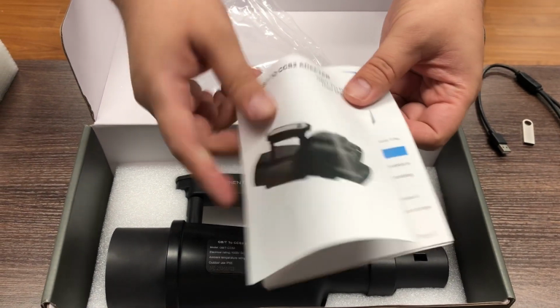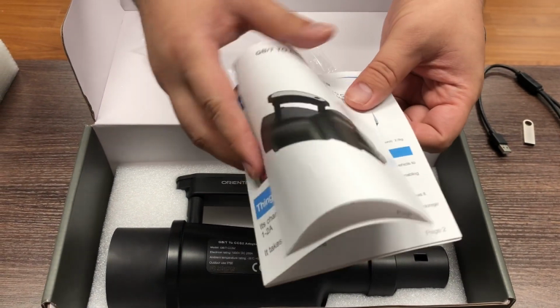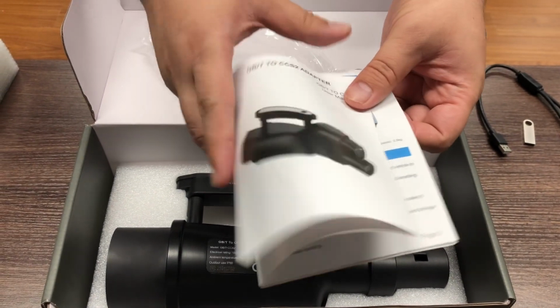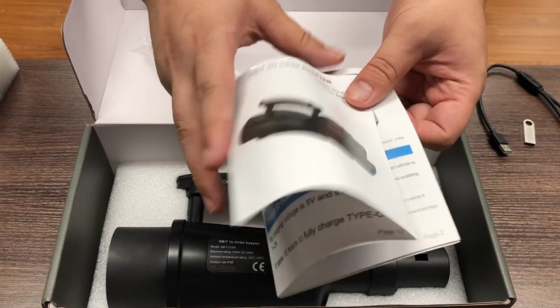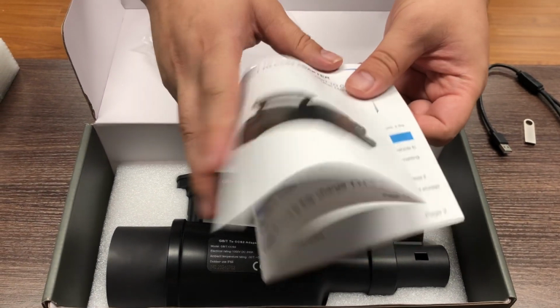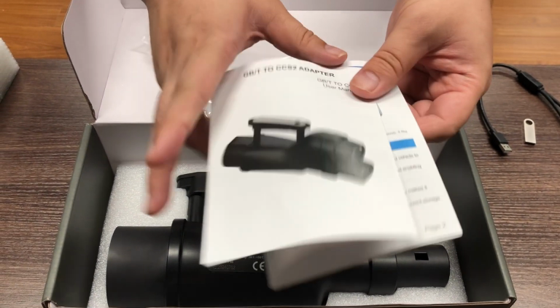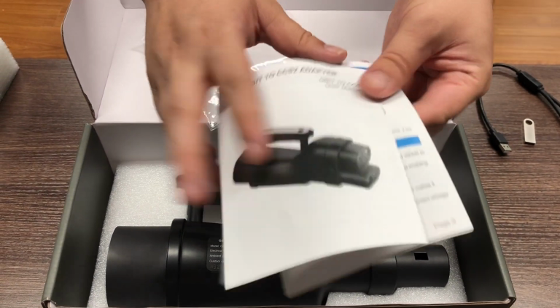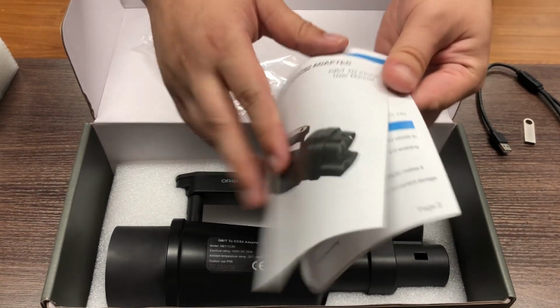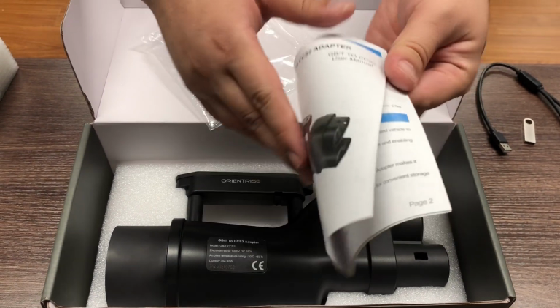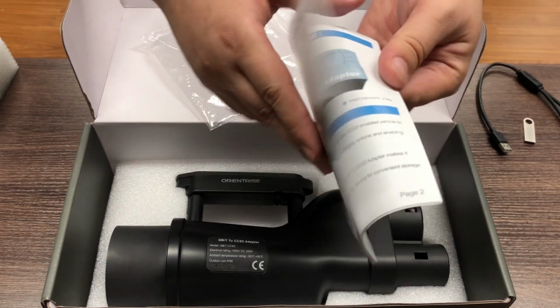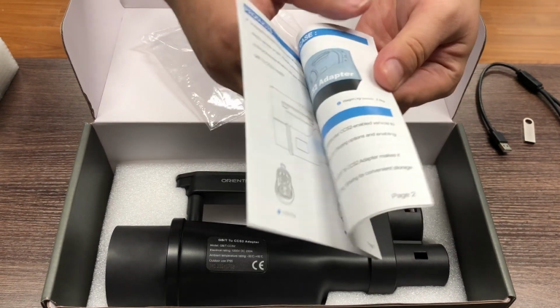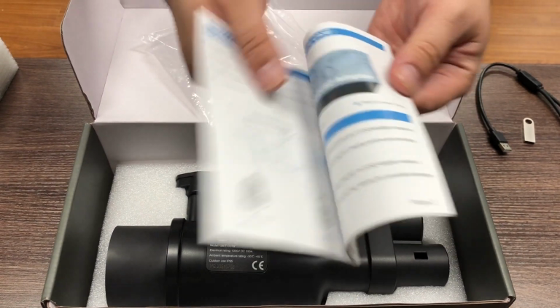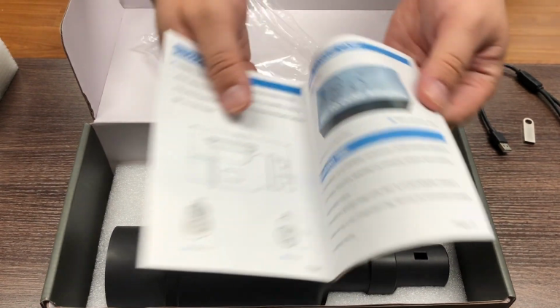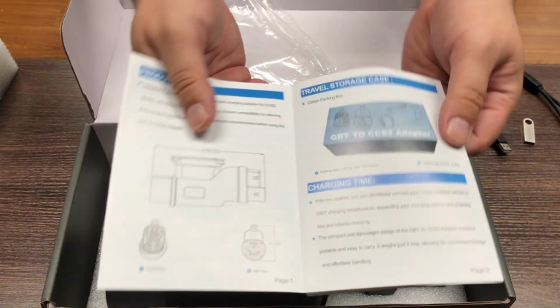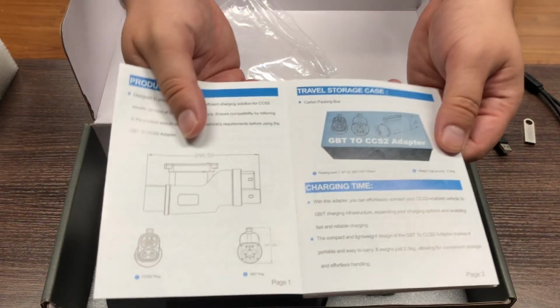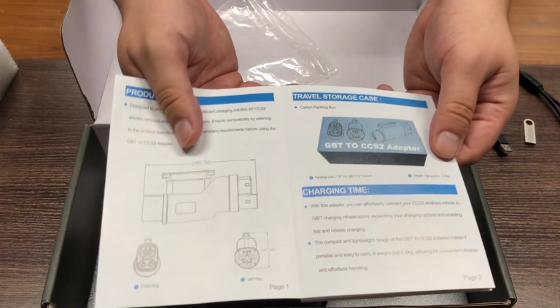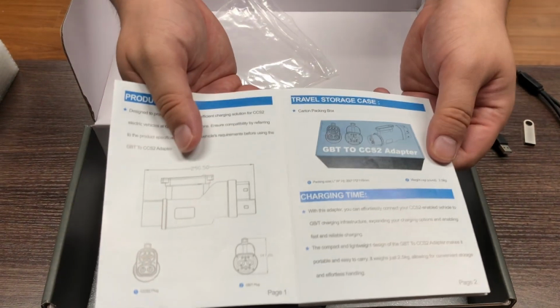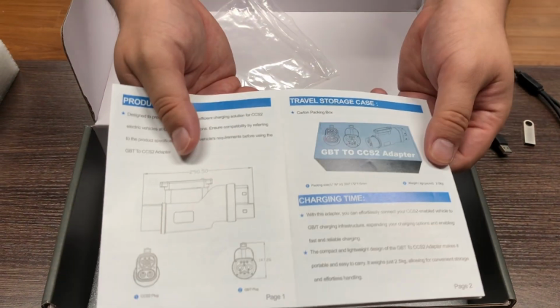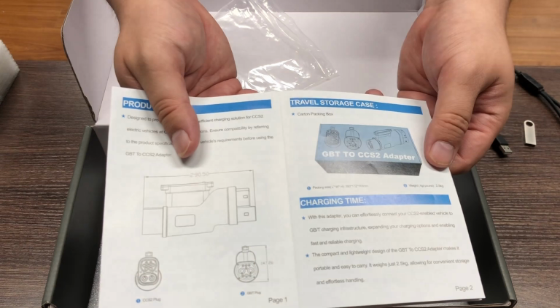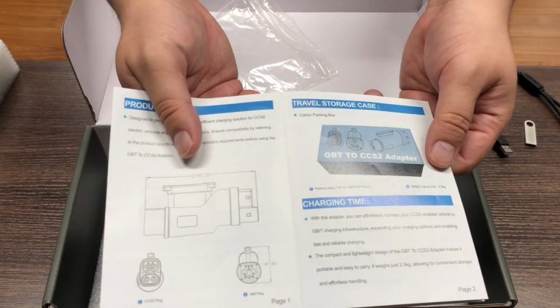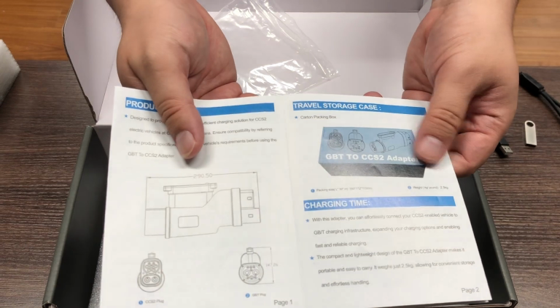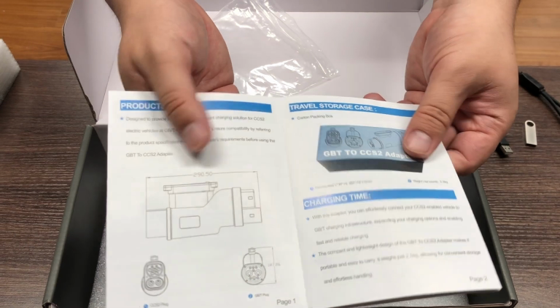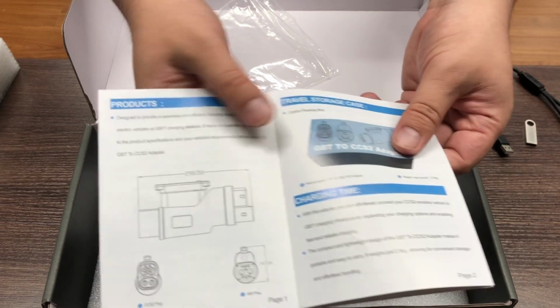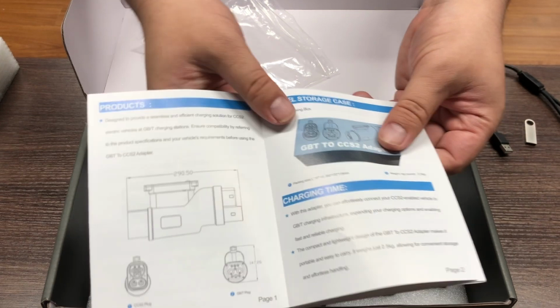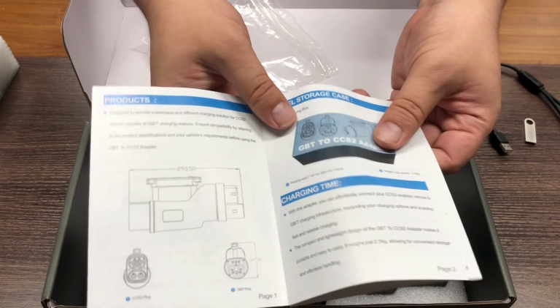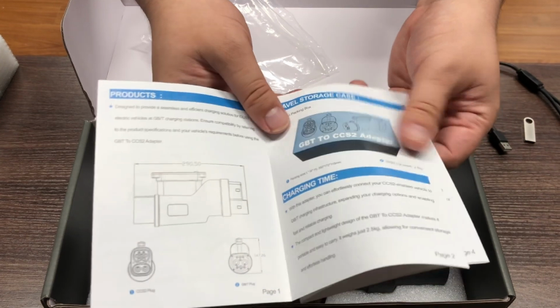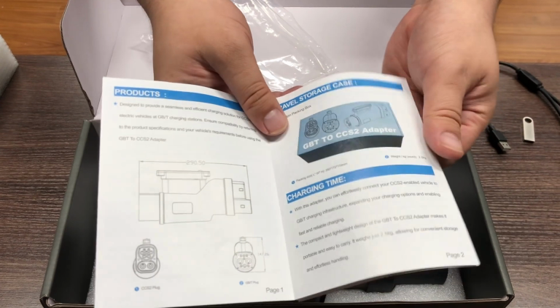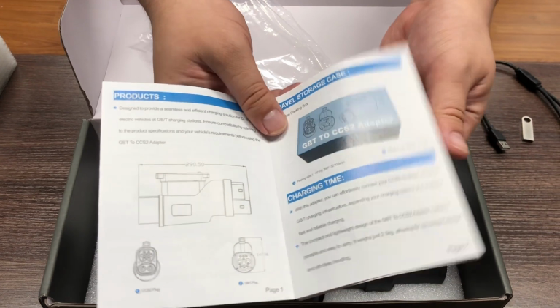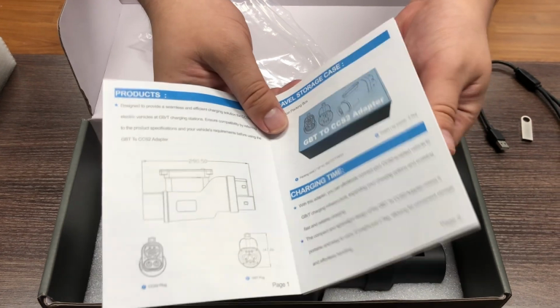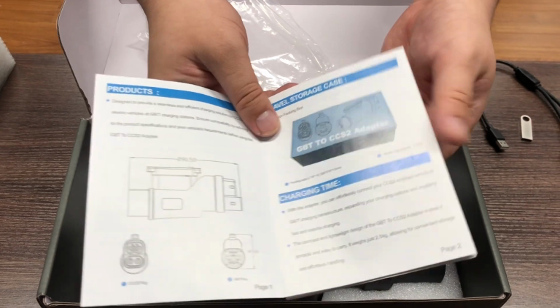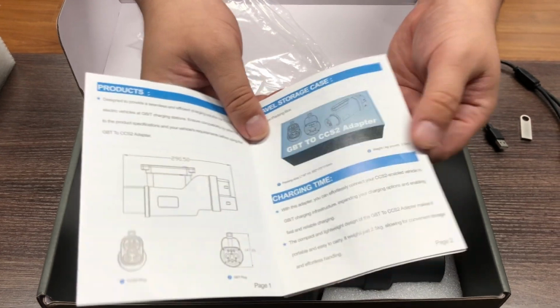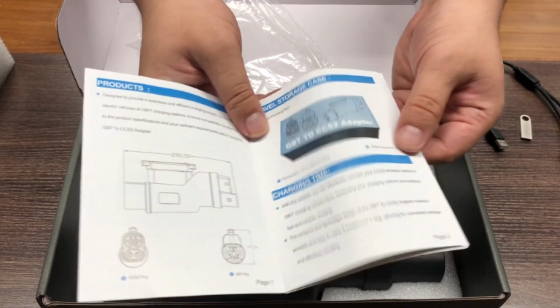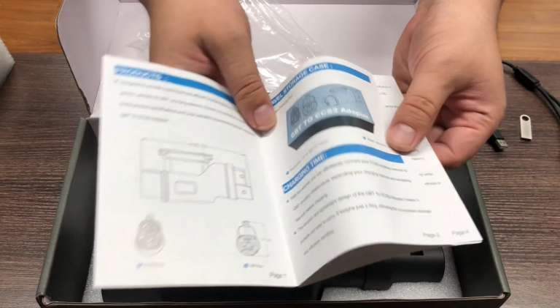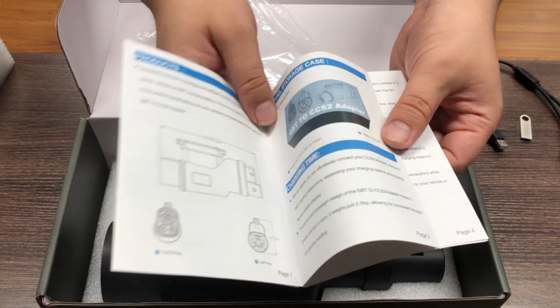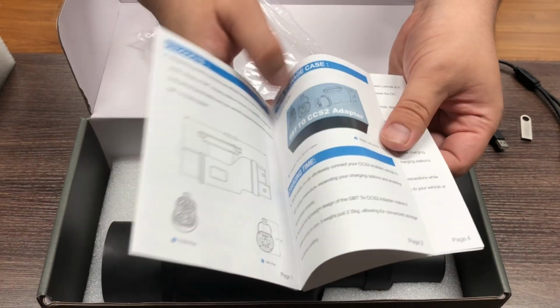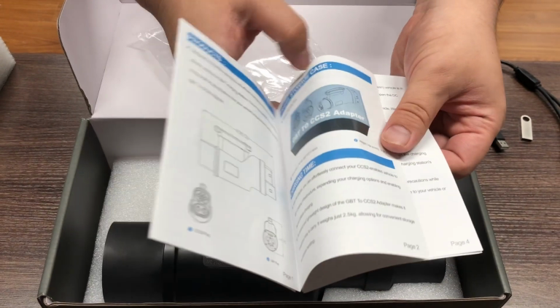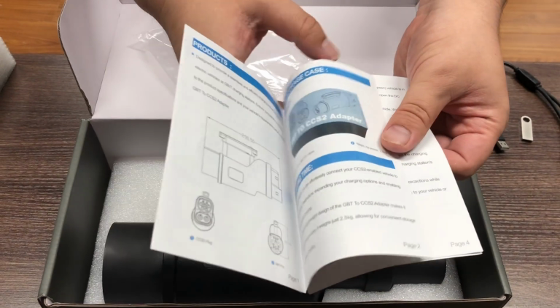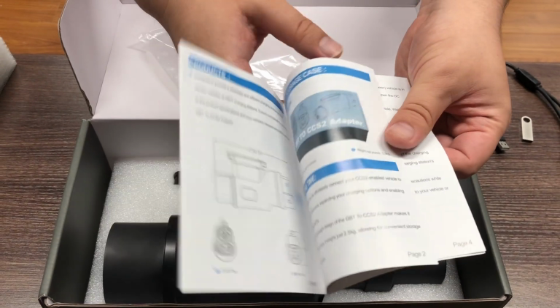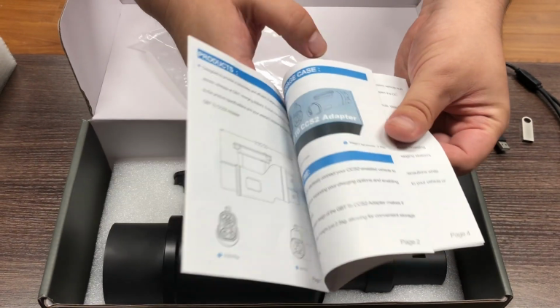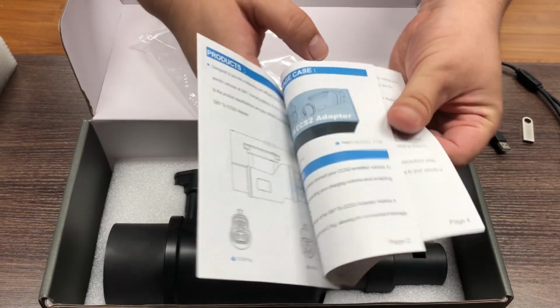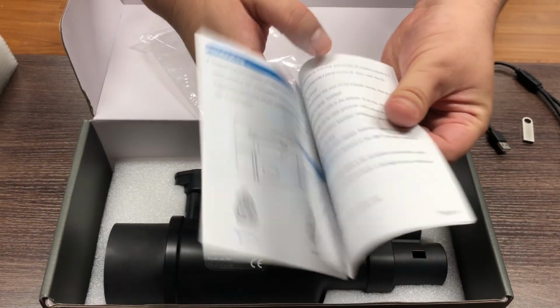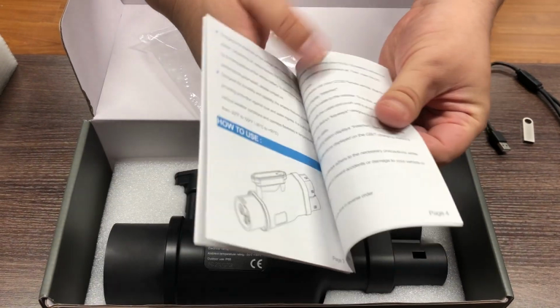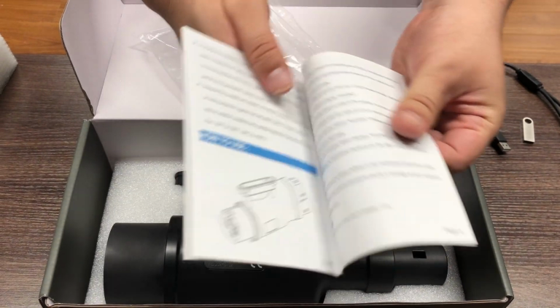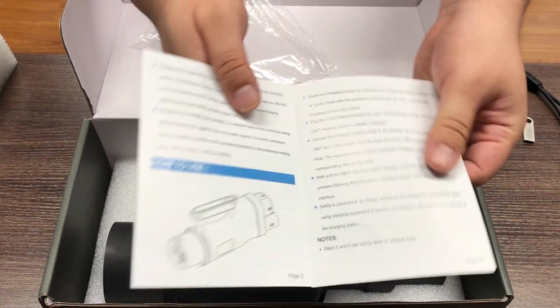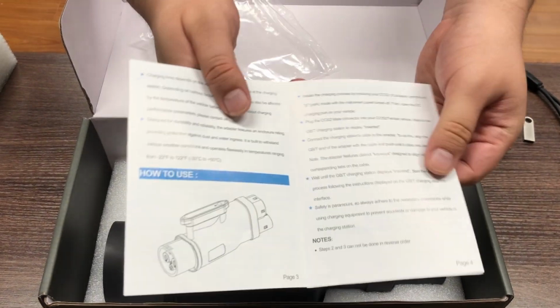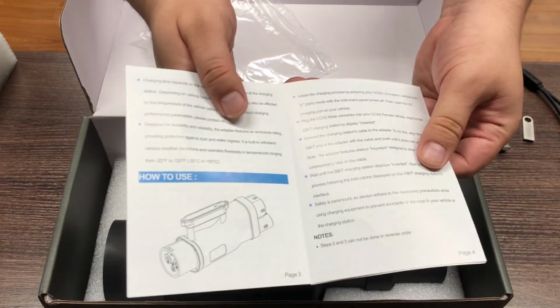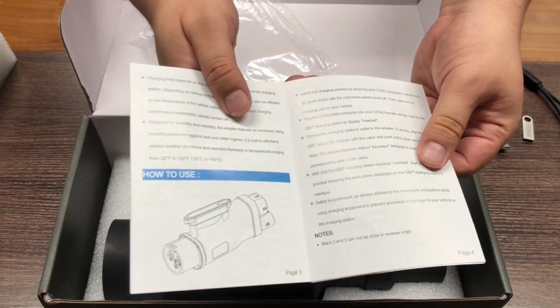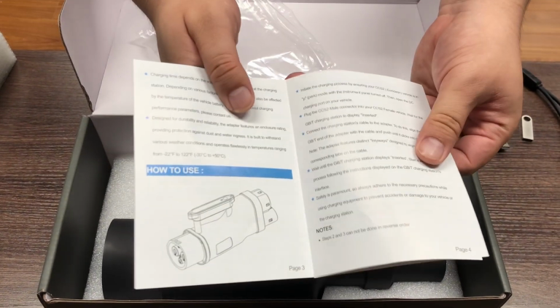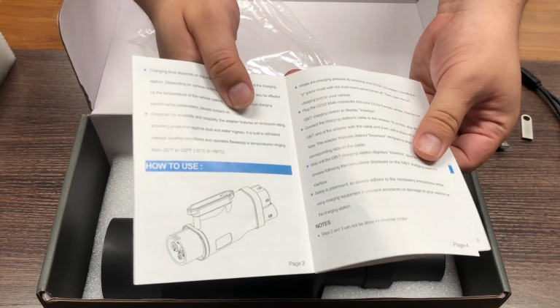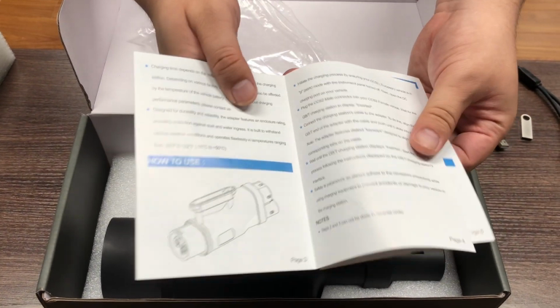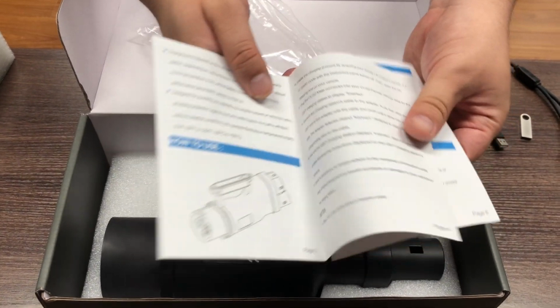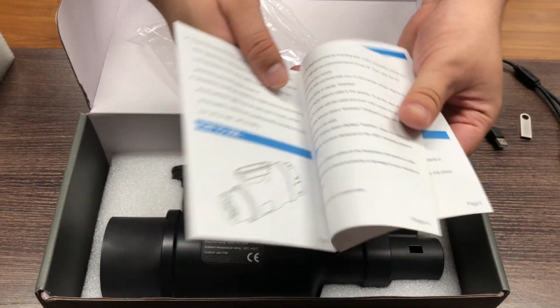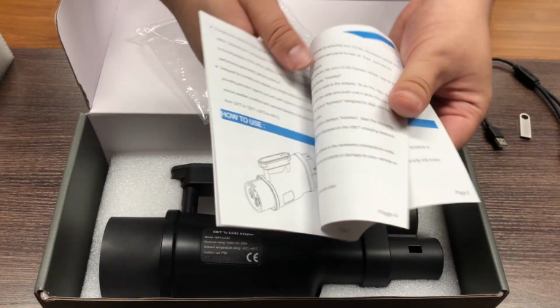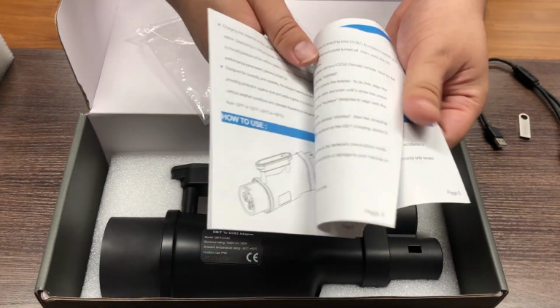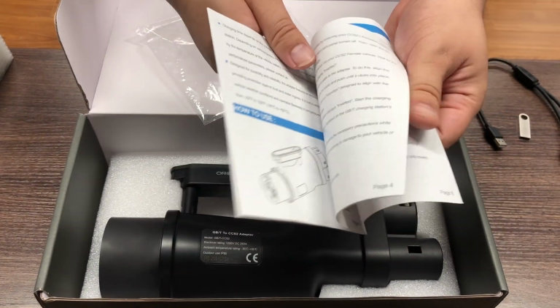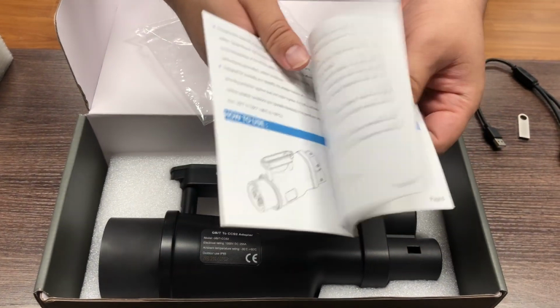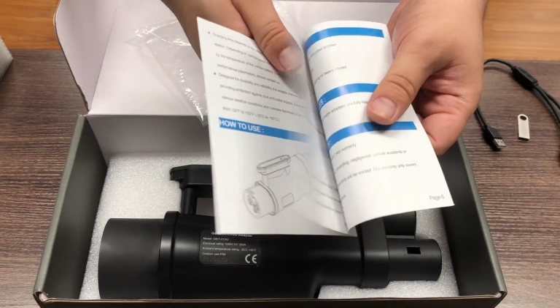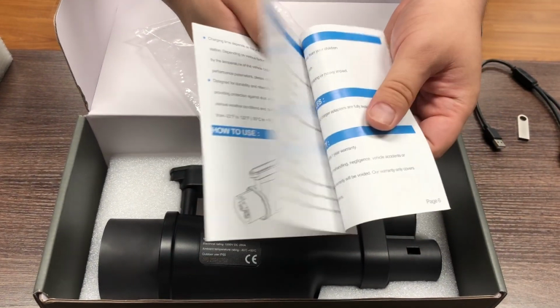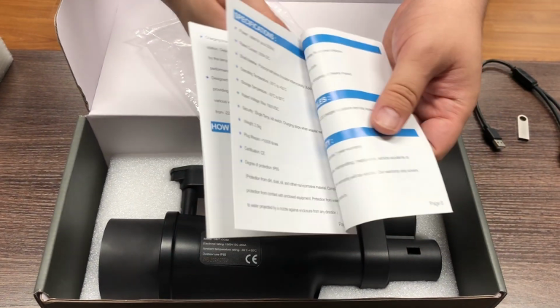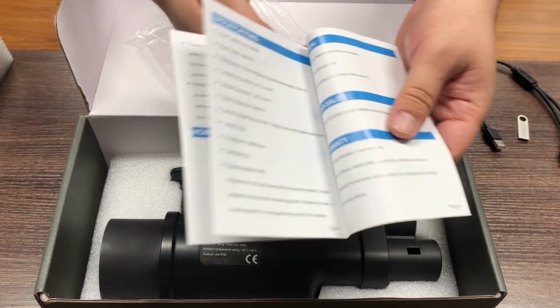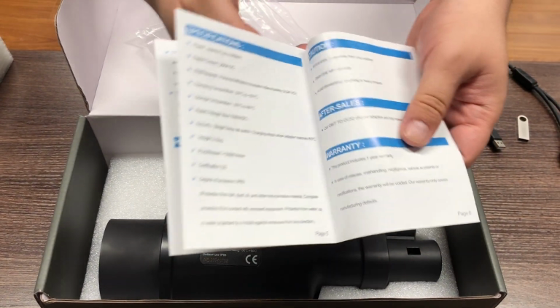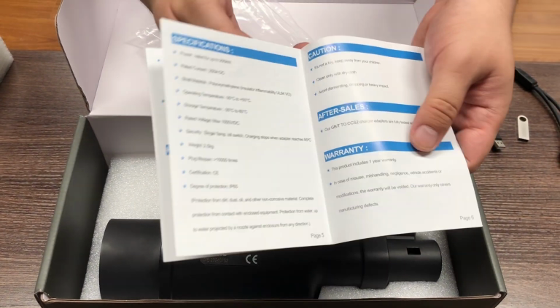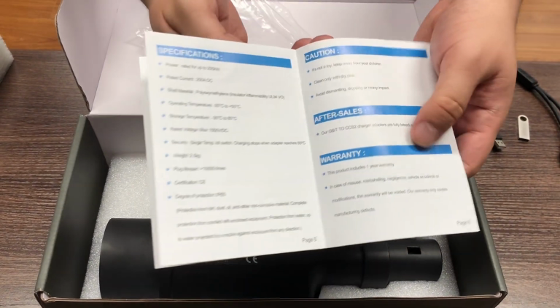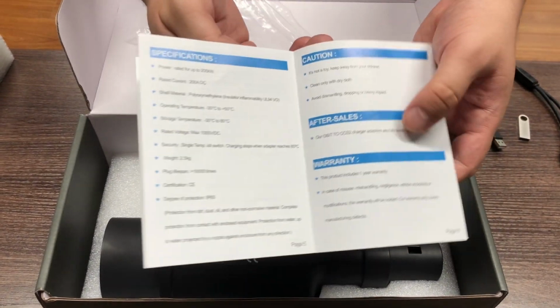Enjoy the flexibility and ease of Orient Rise's GBT to CCS2 adapter — your reliable charging solution on the go.